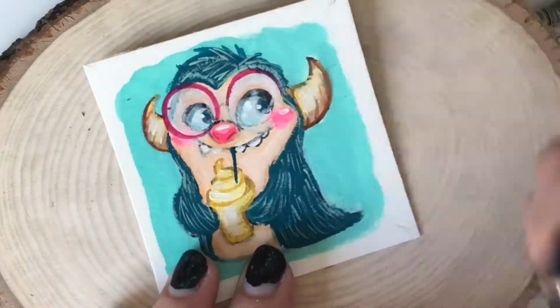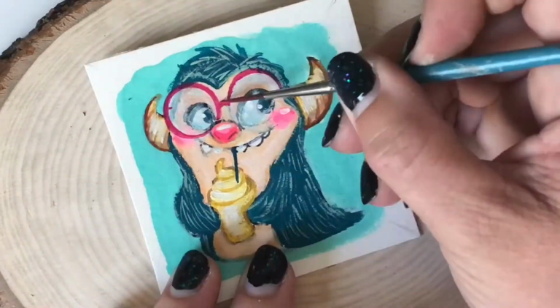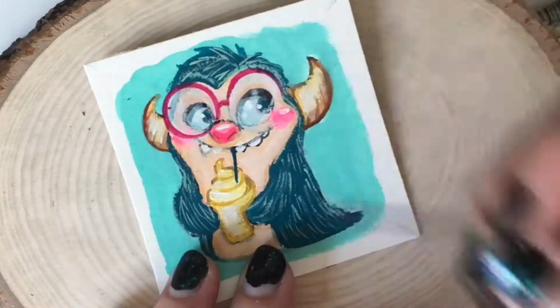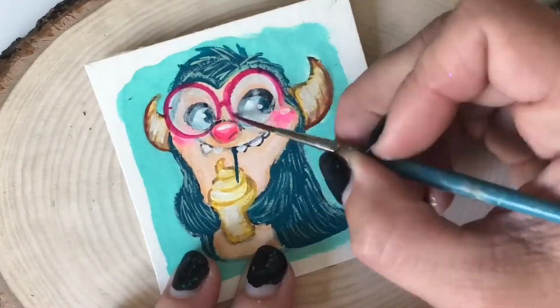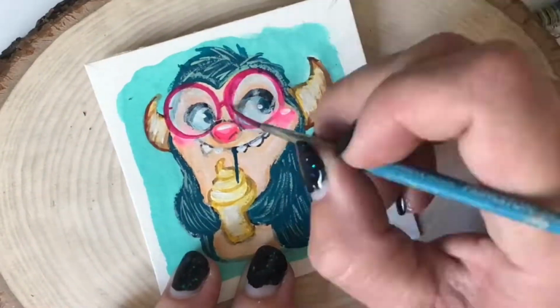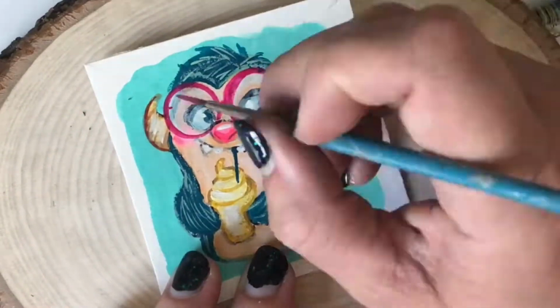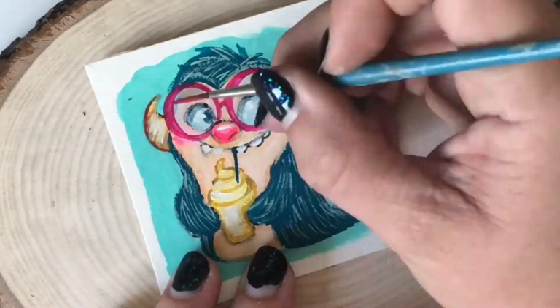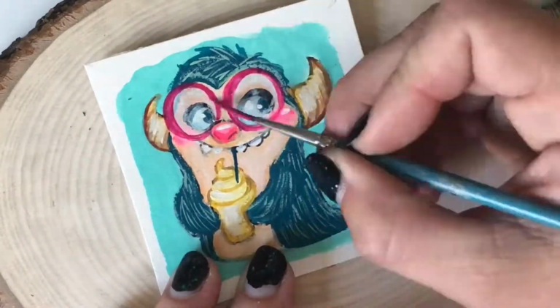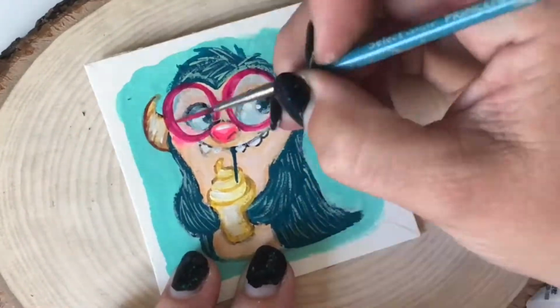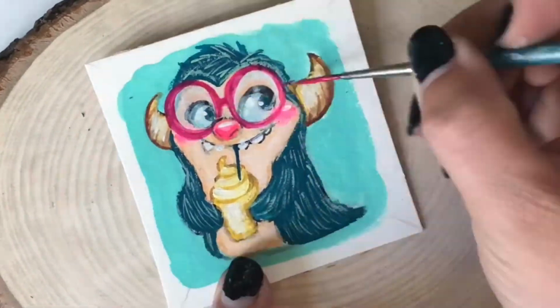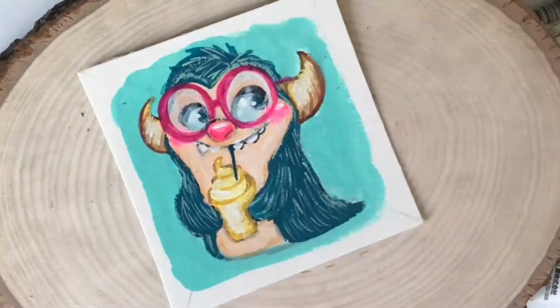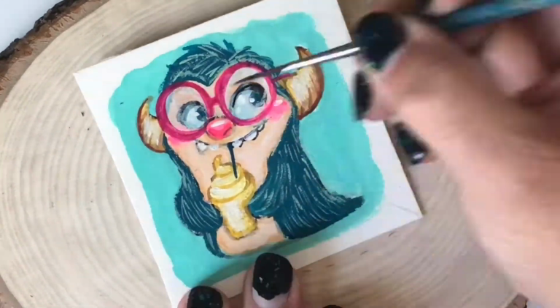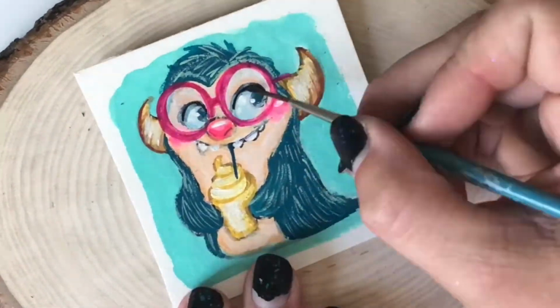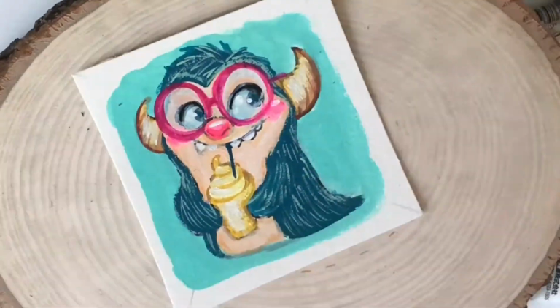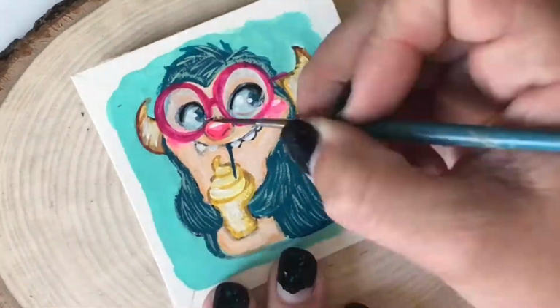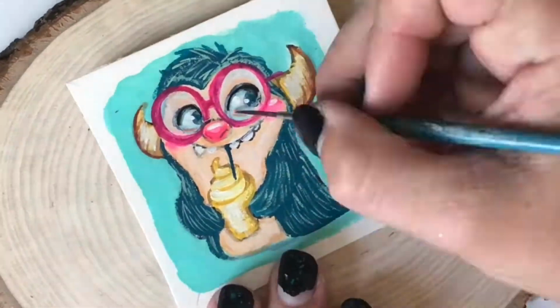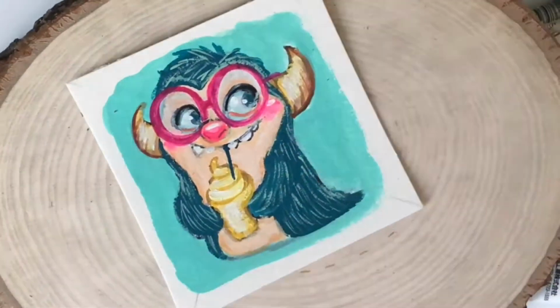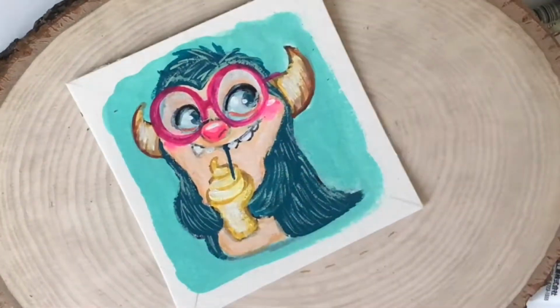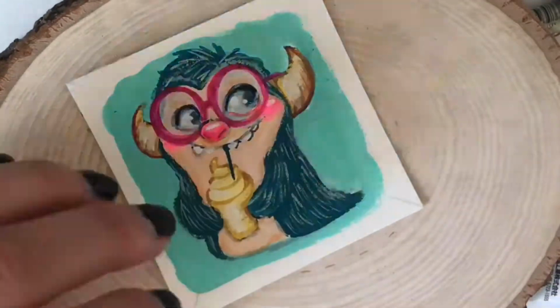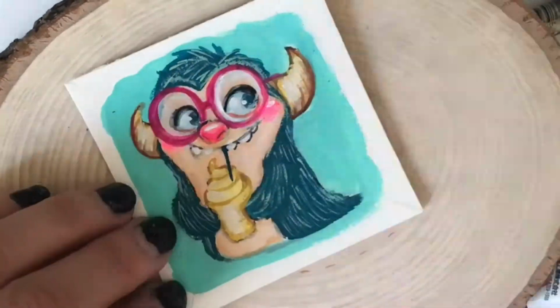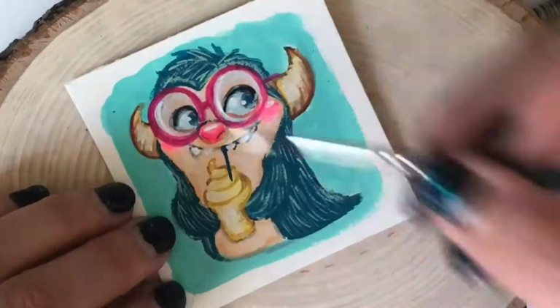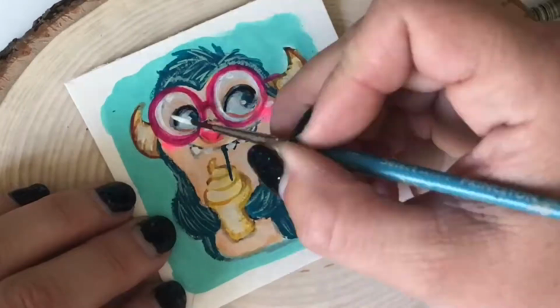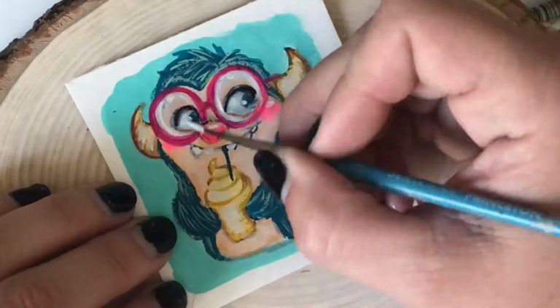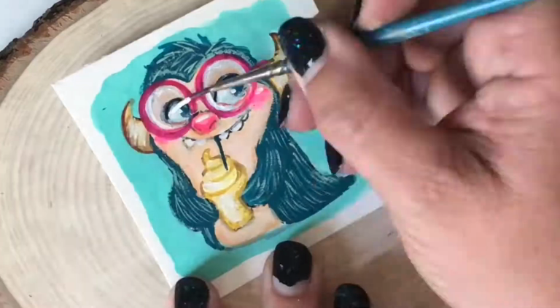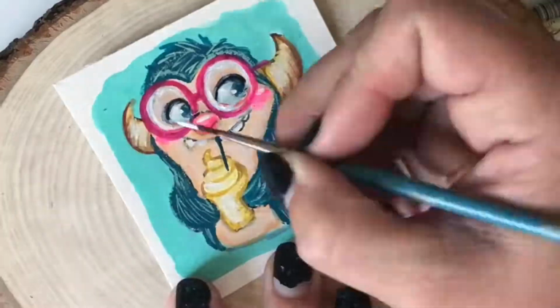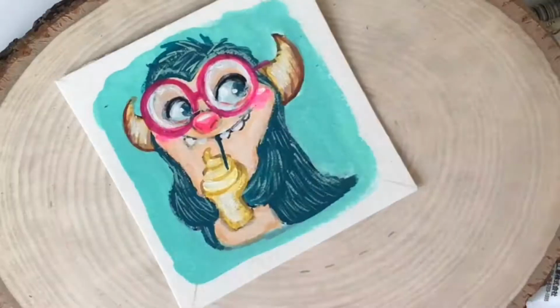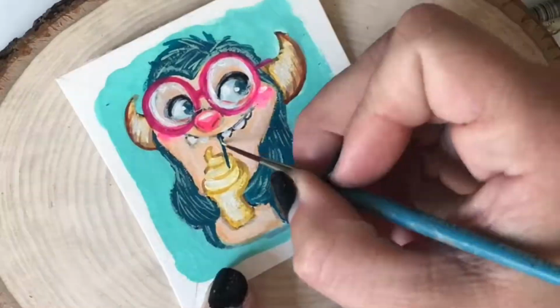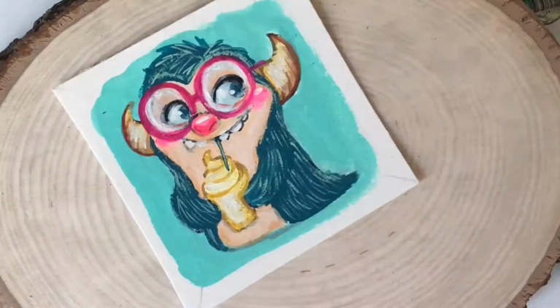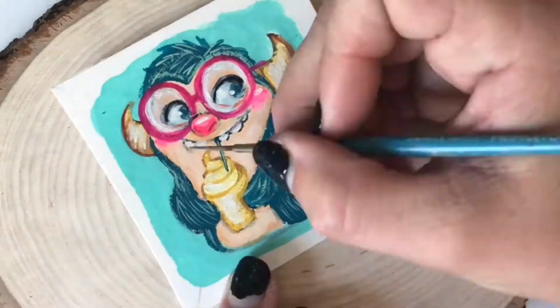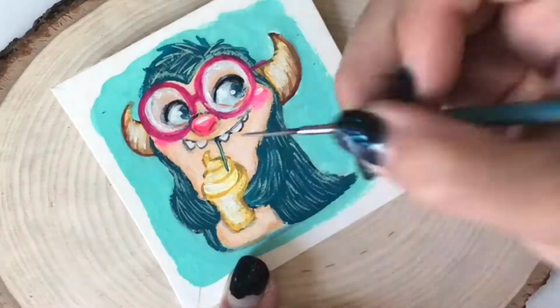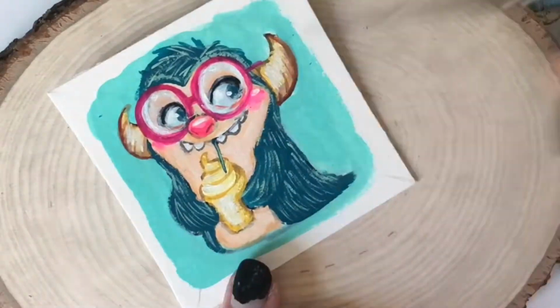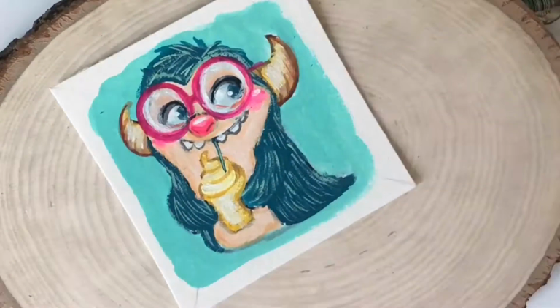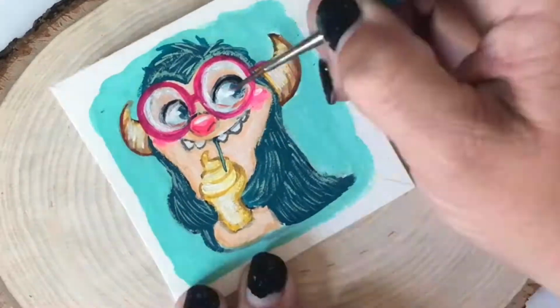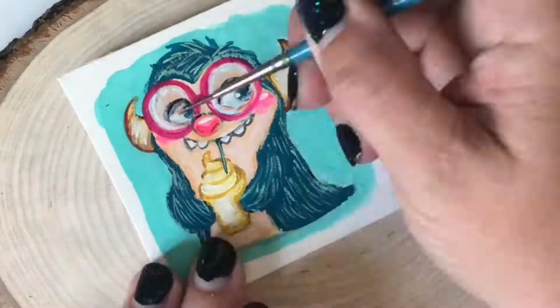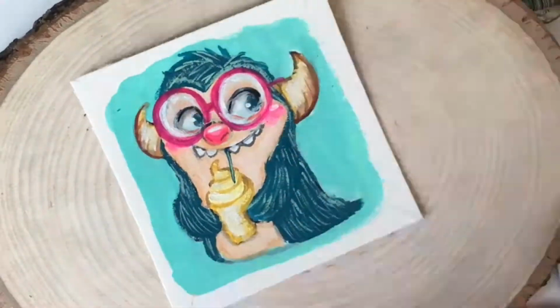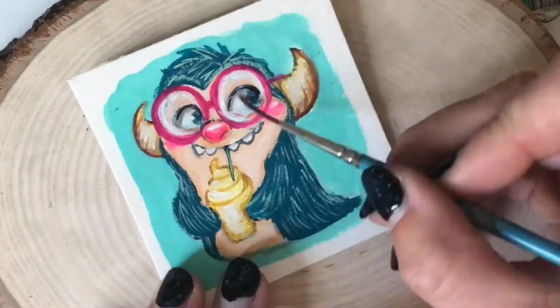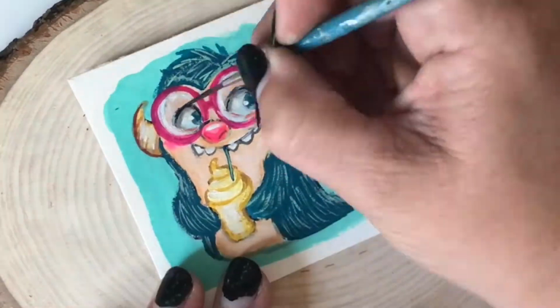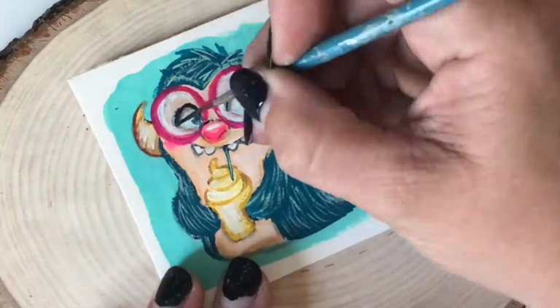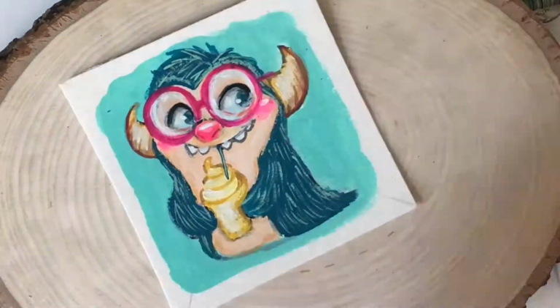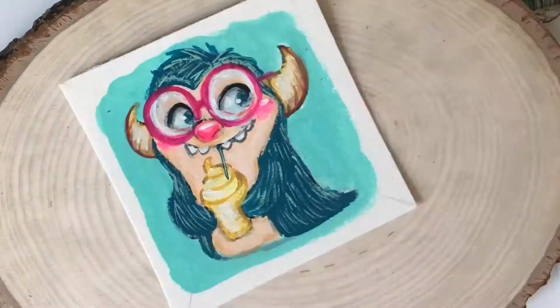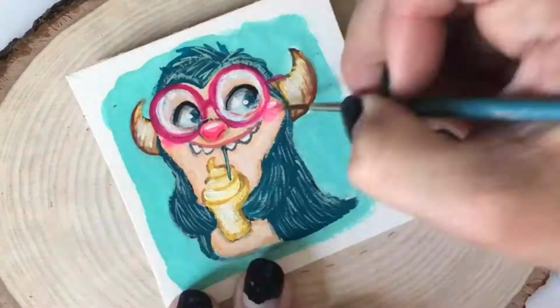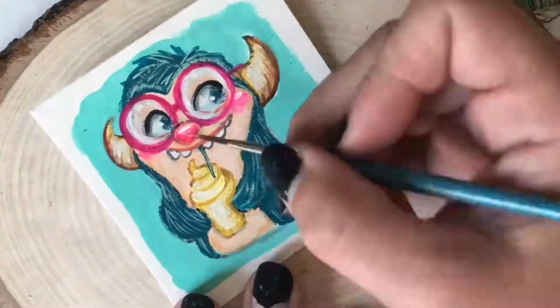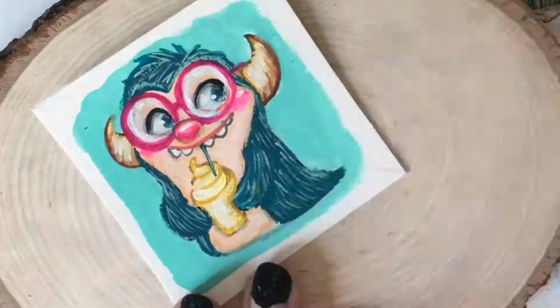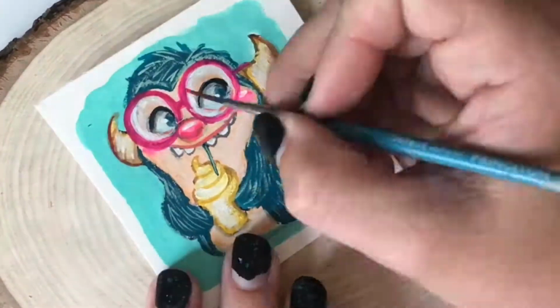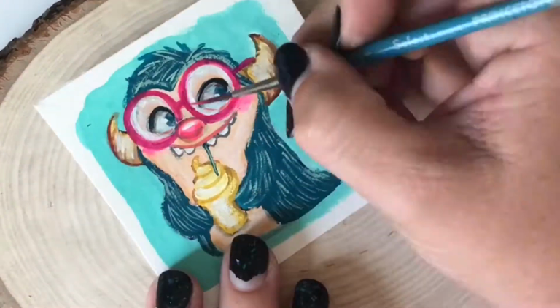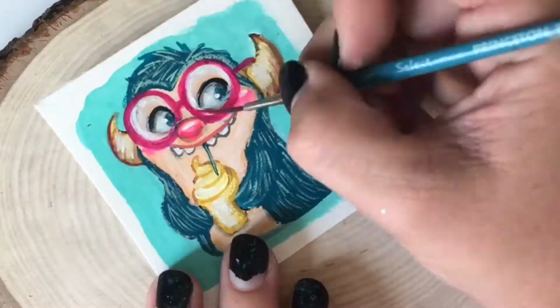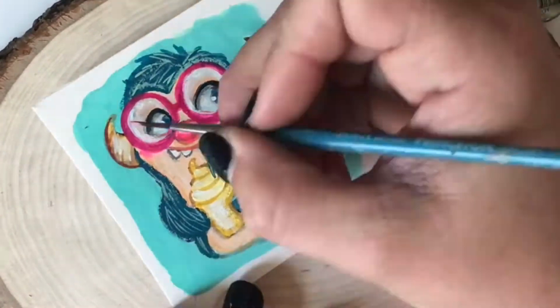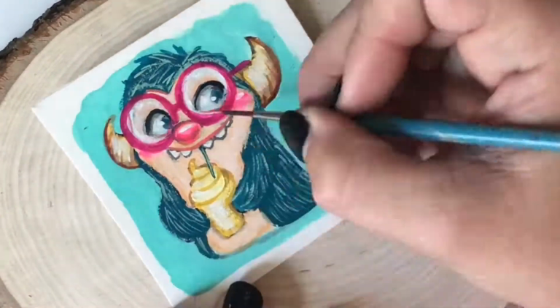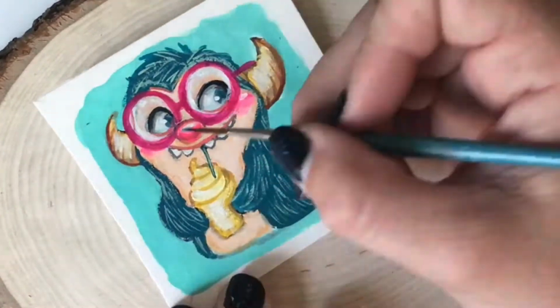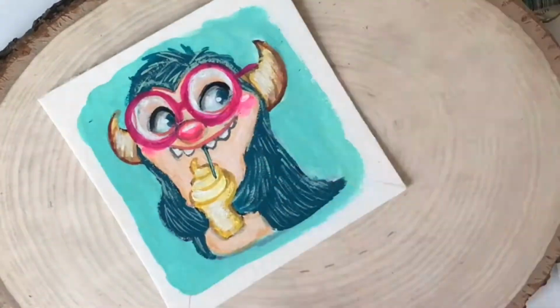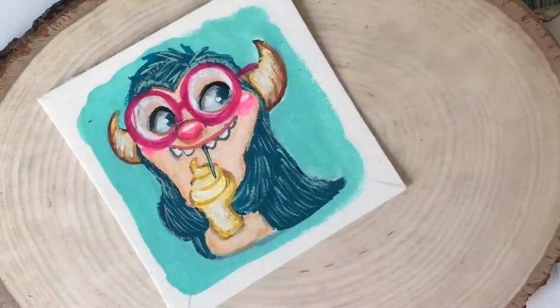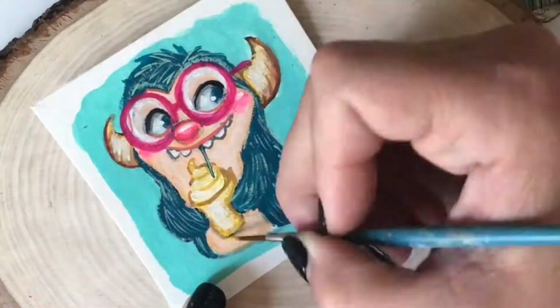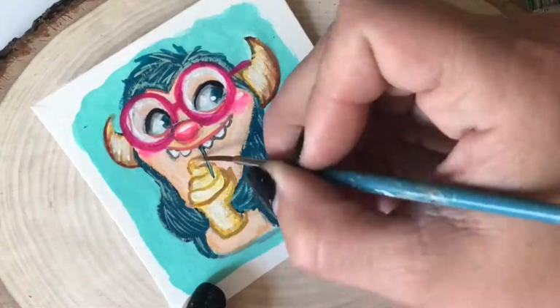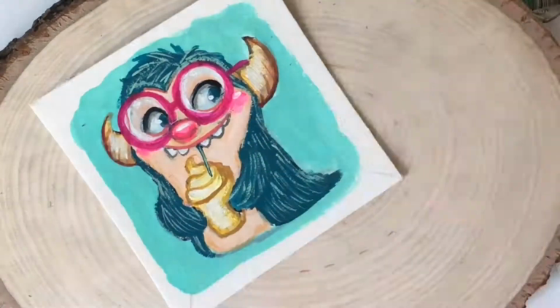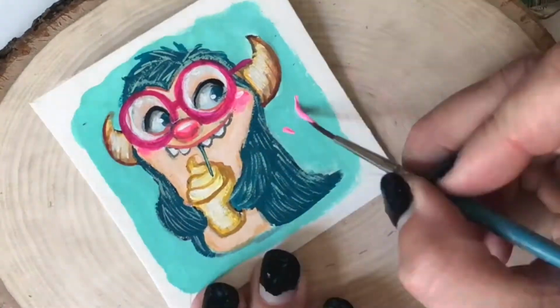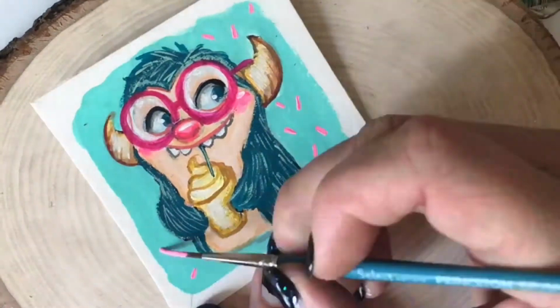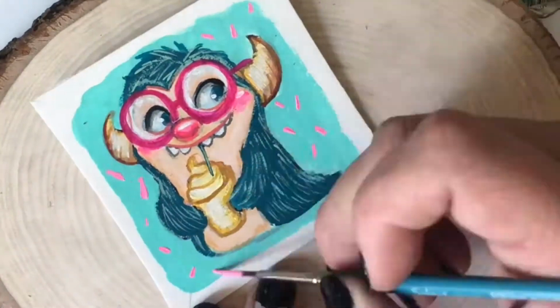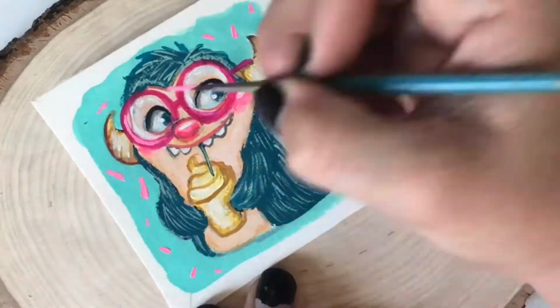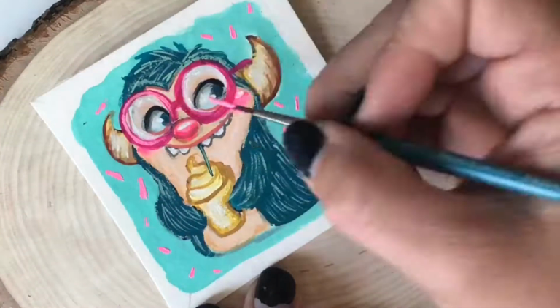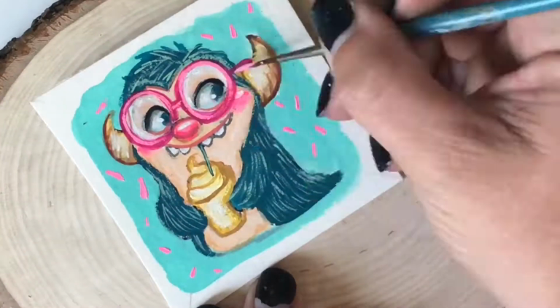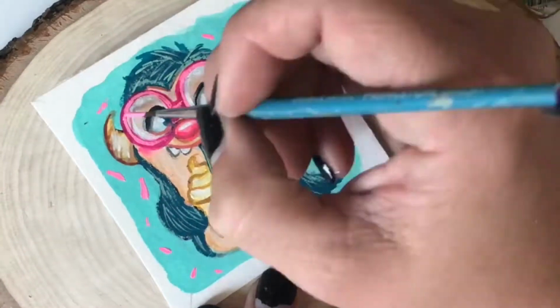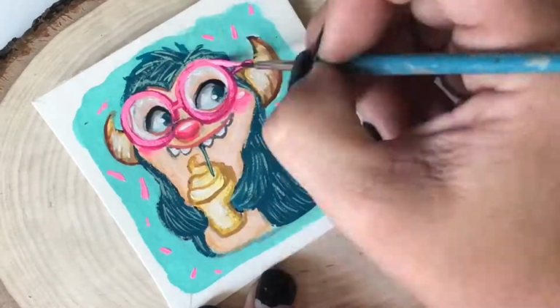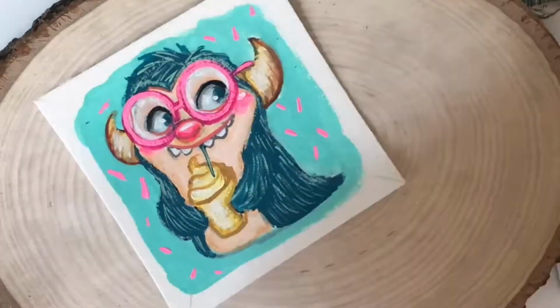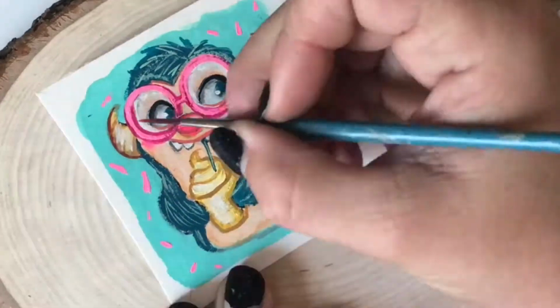Once dry, I start adding my glasses around the edge and then I come back with my acrylic white to add highlights to the glasses.